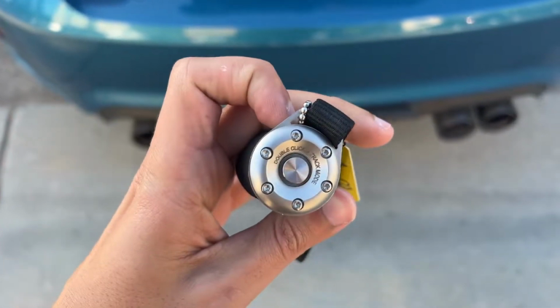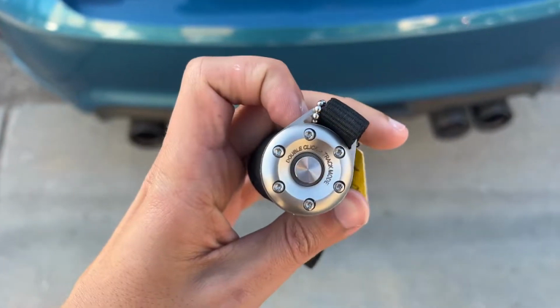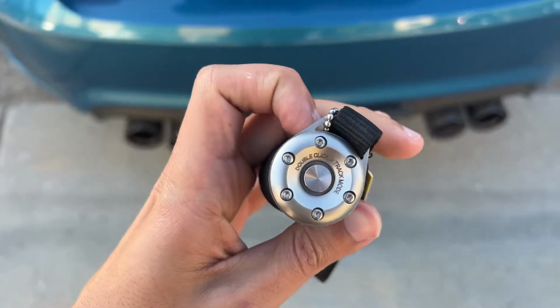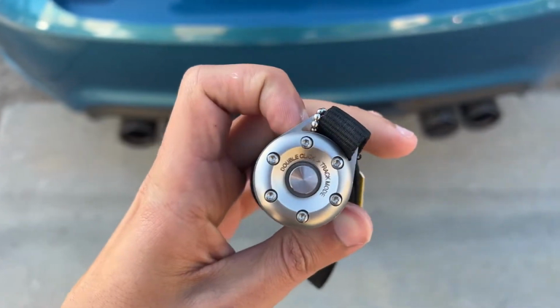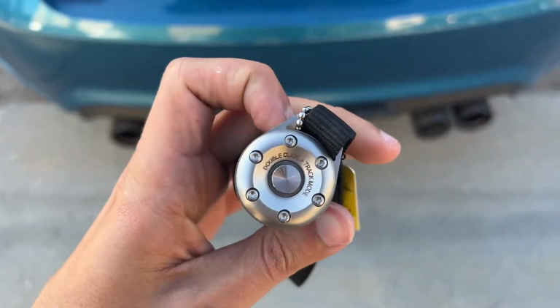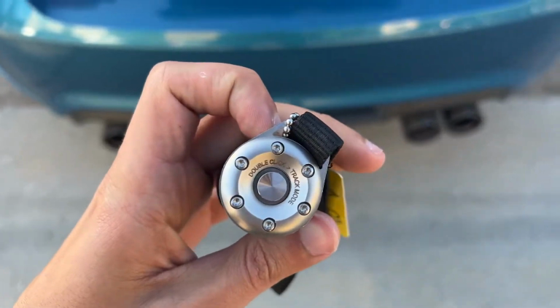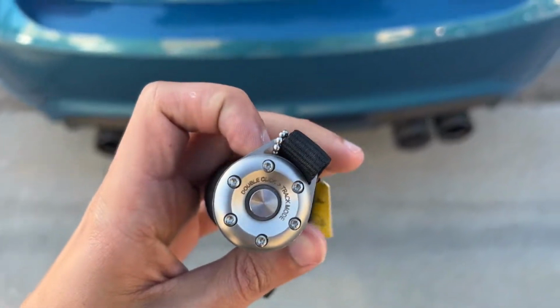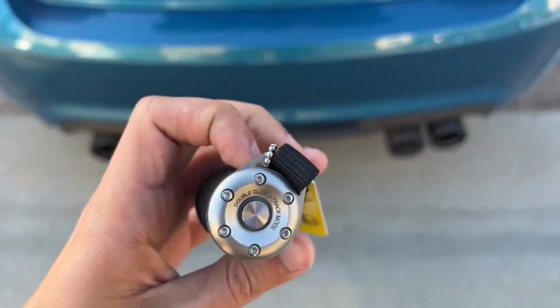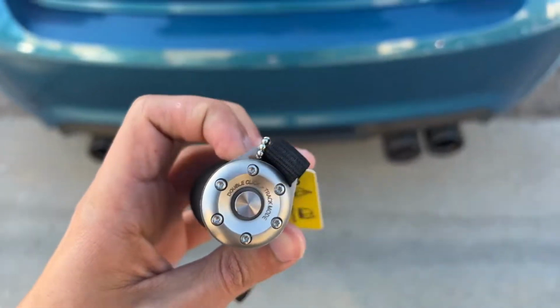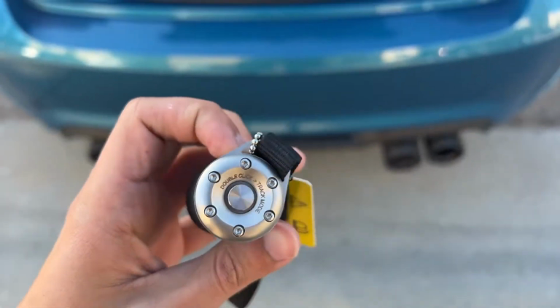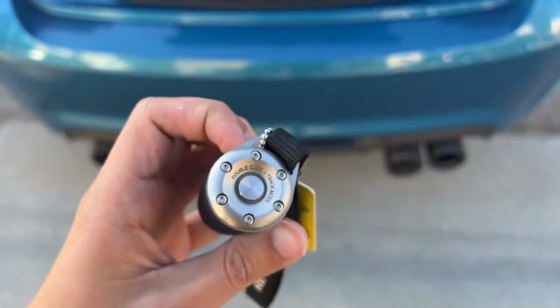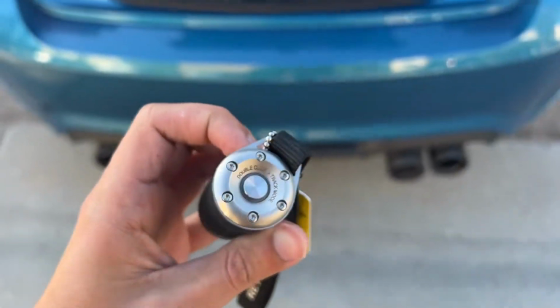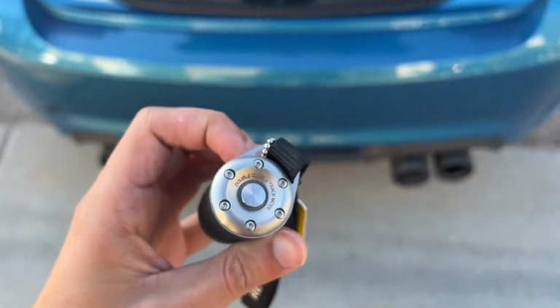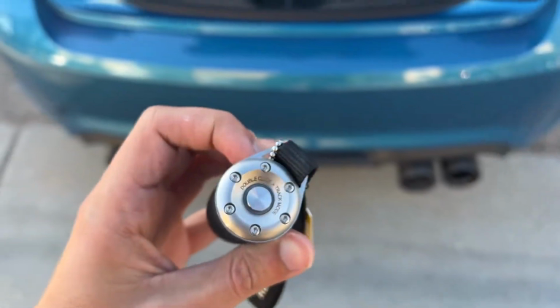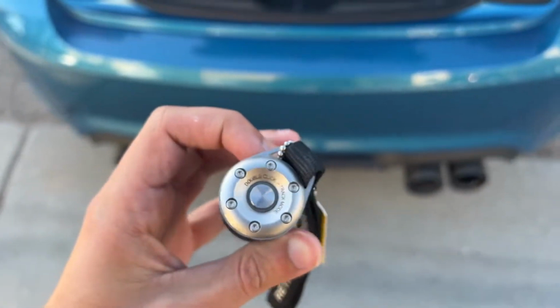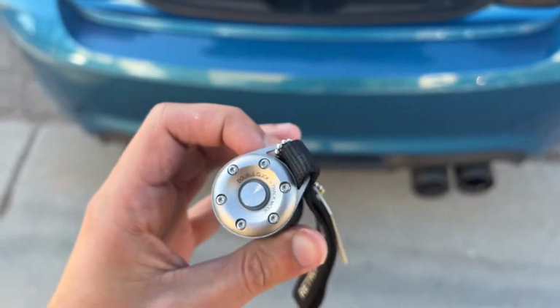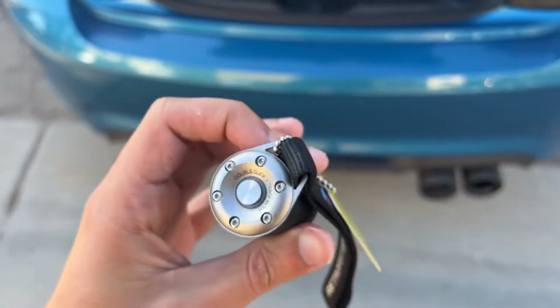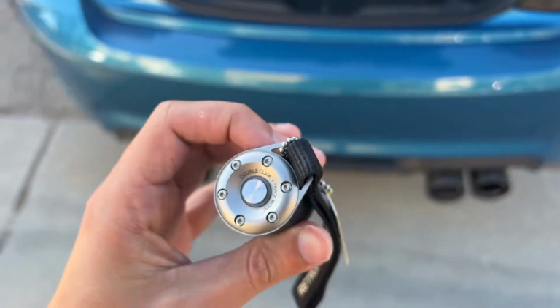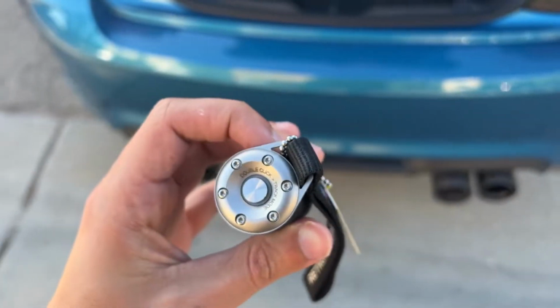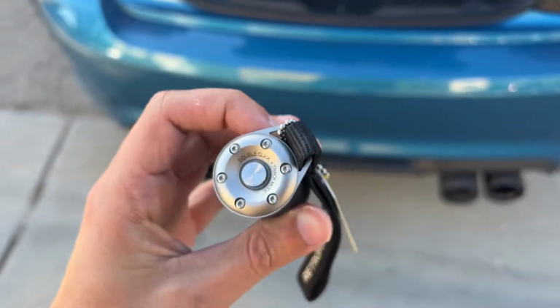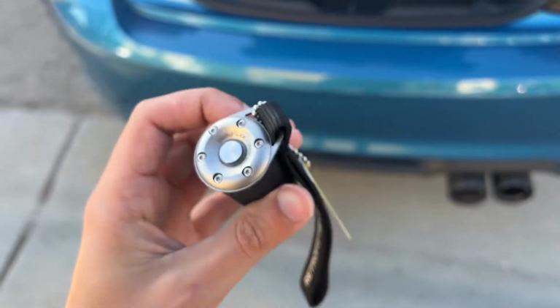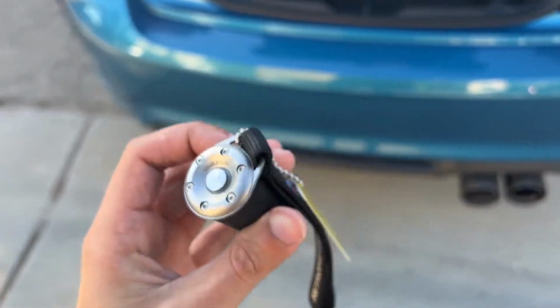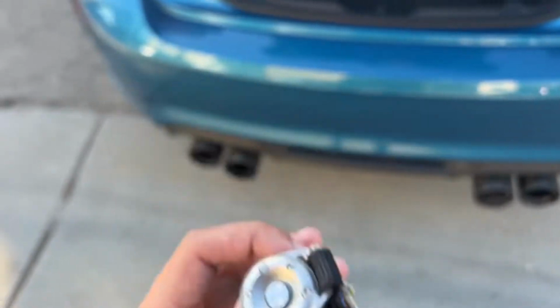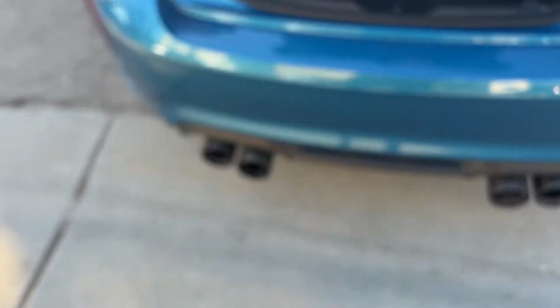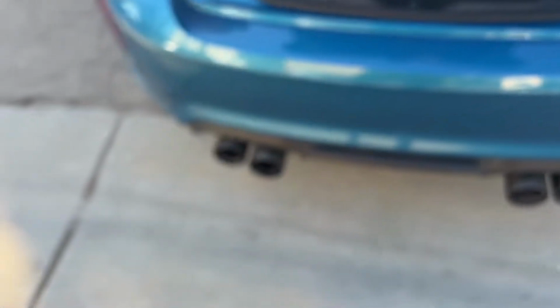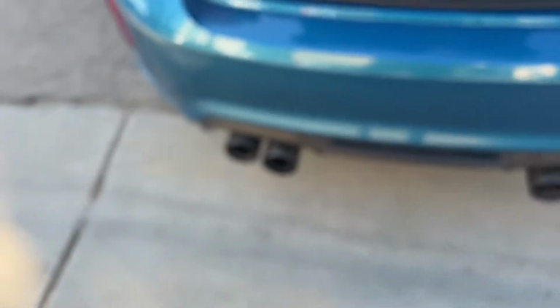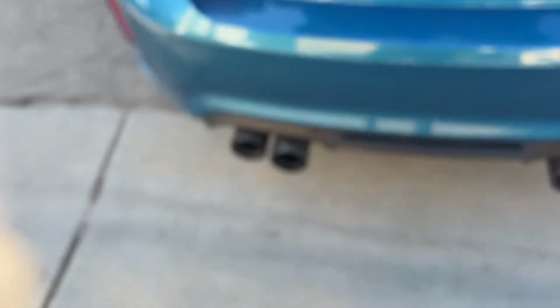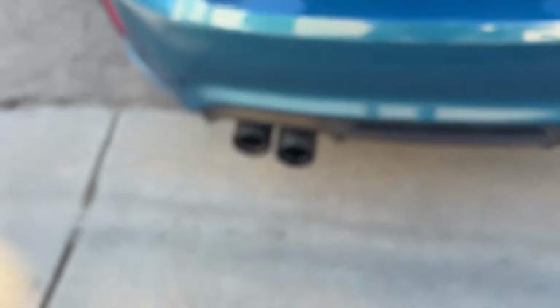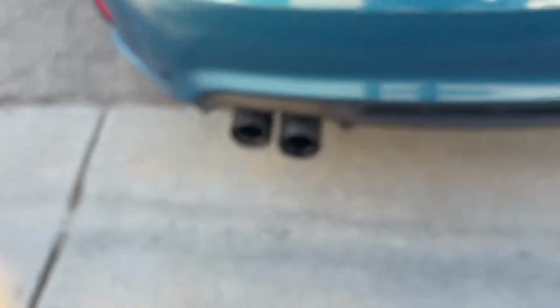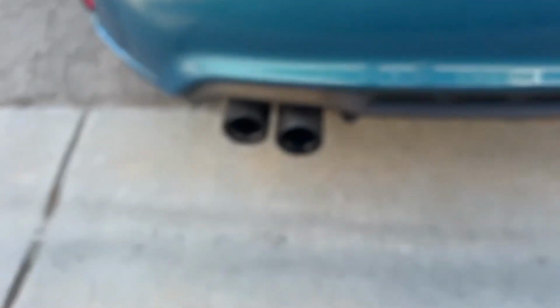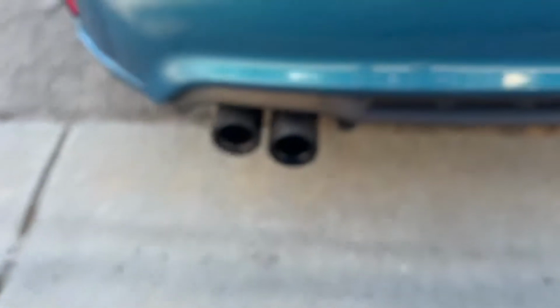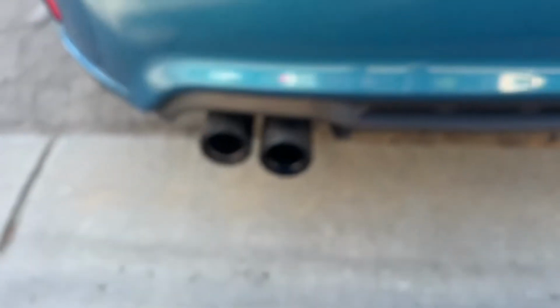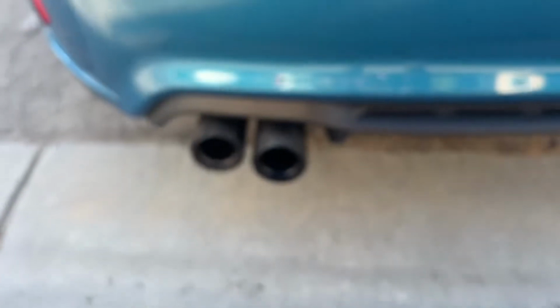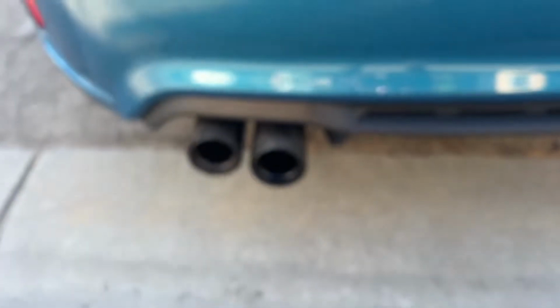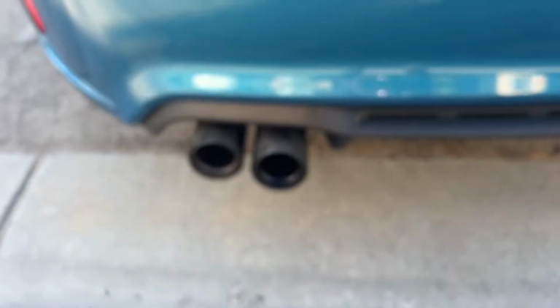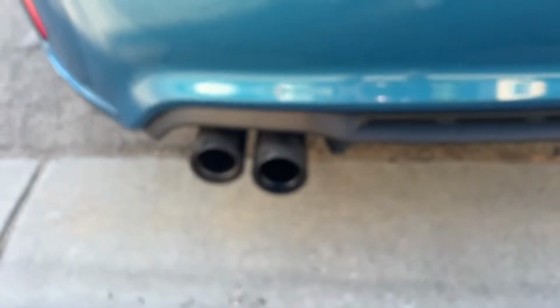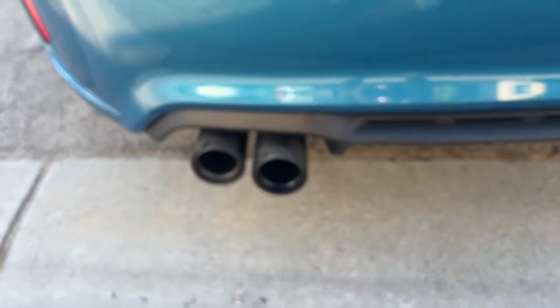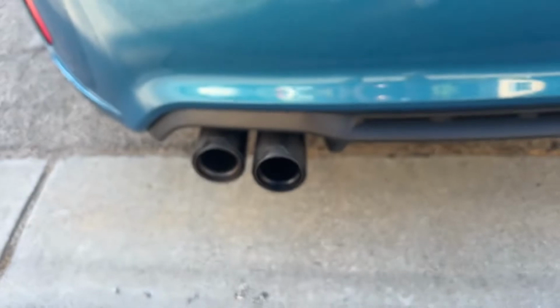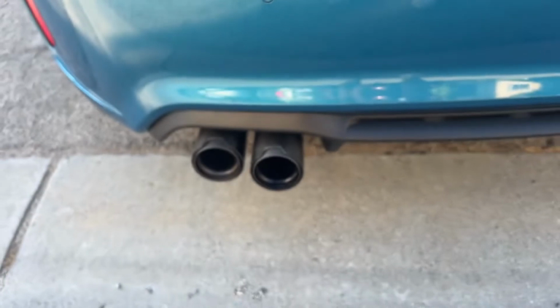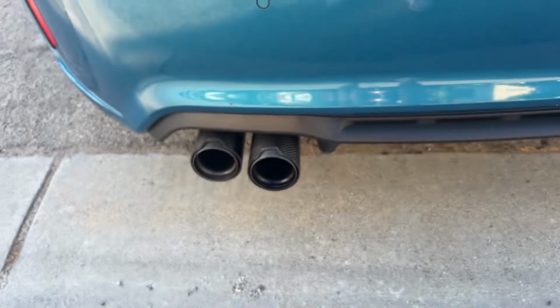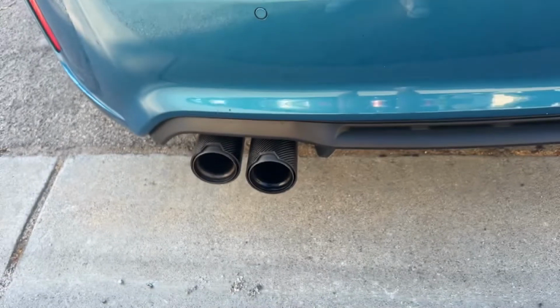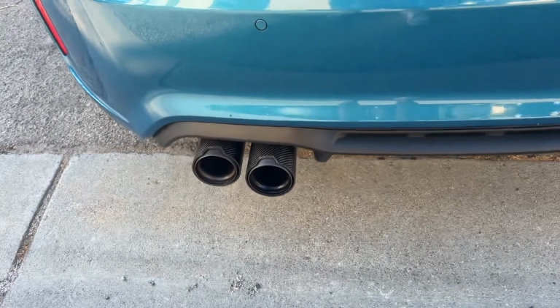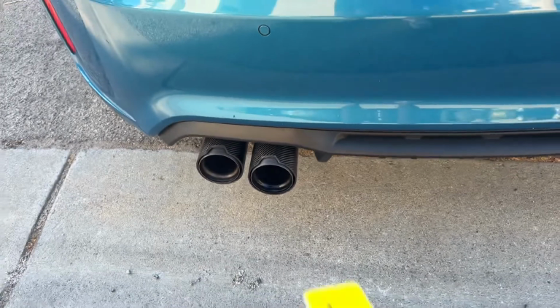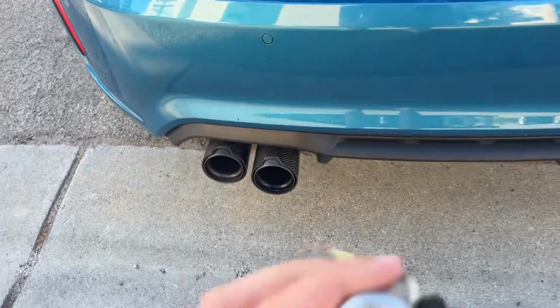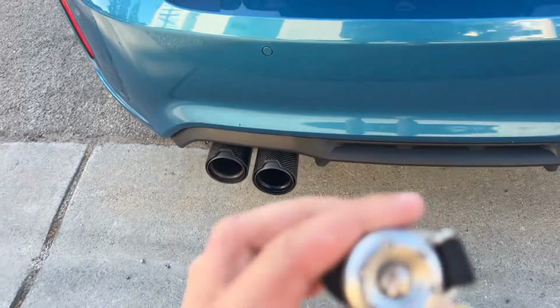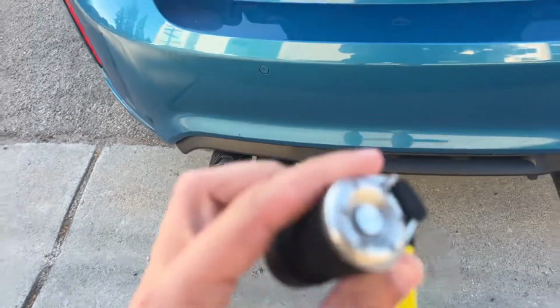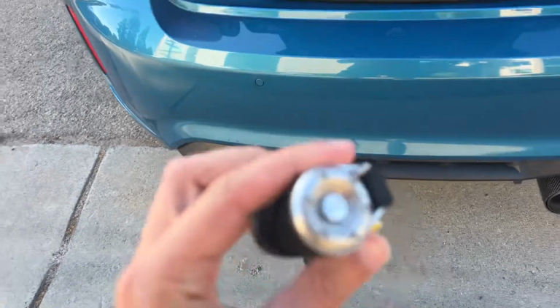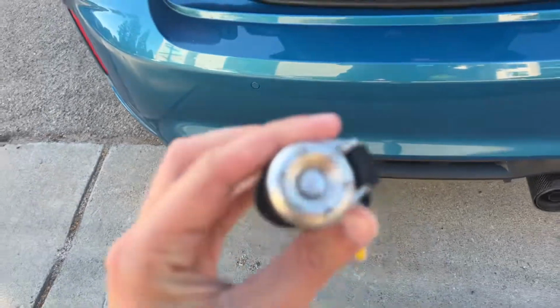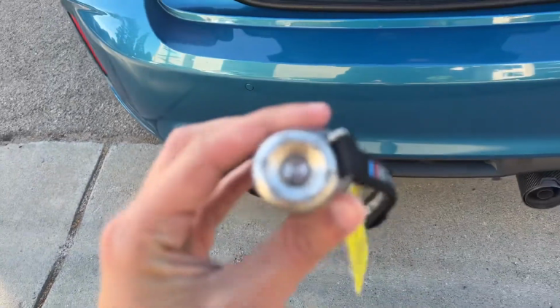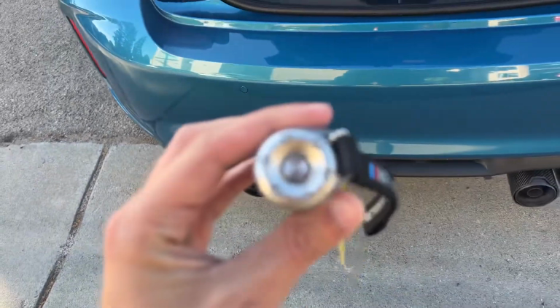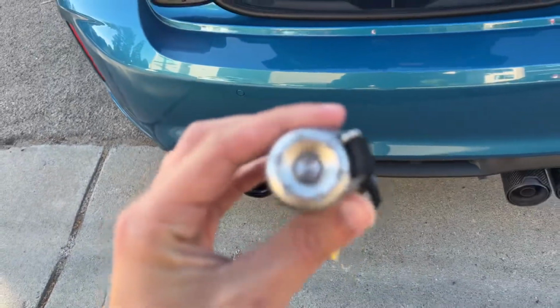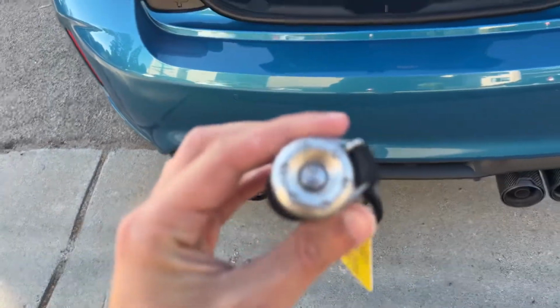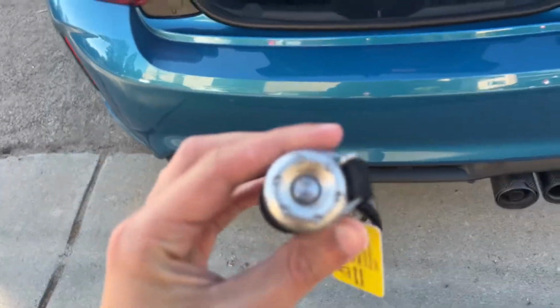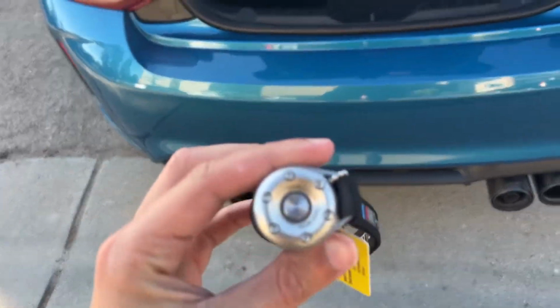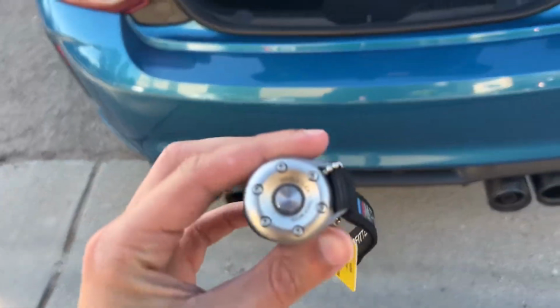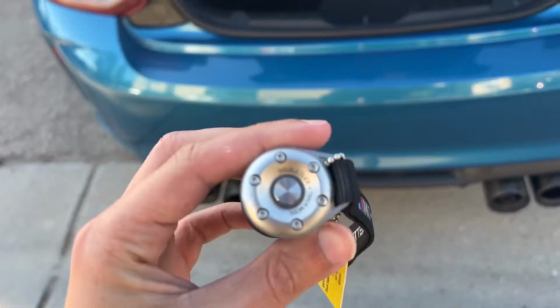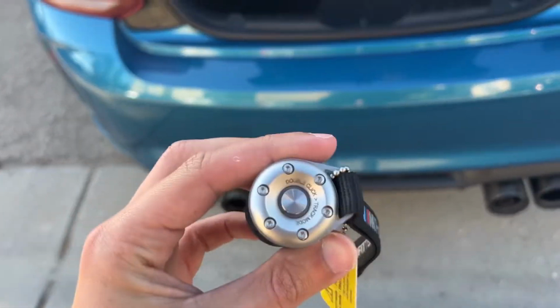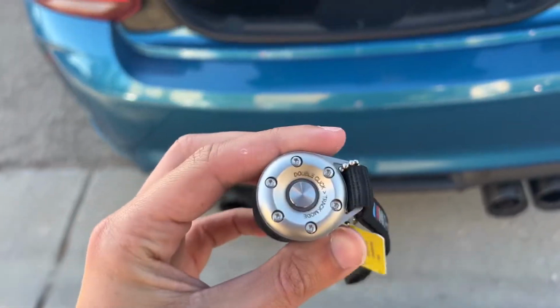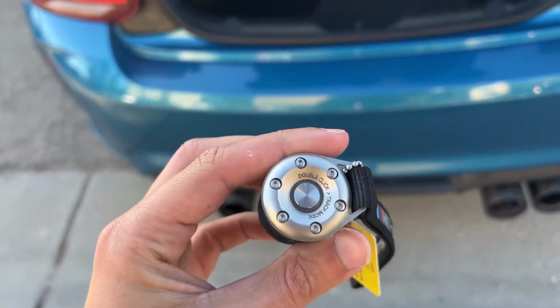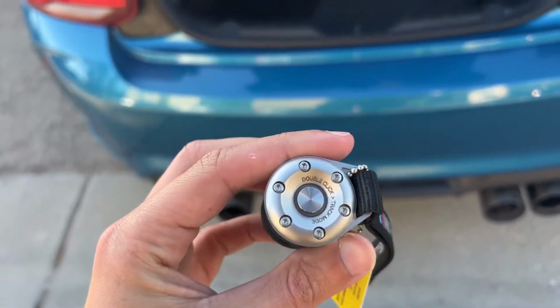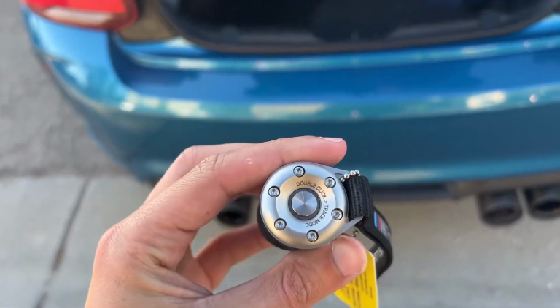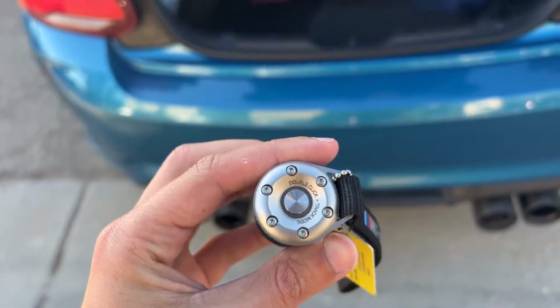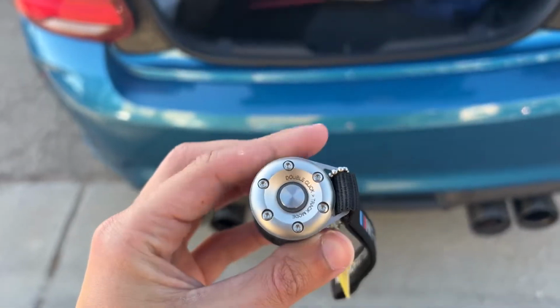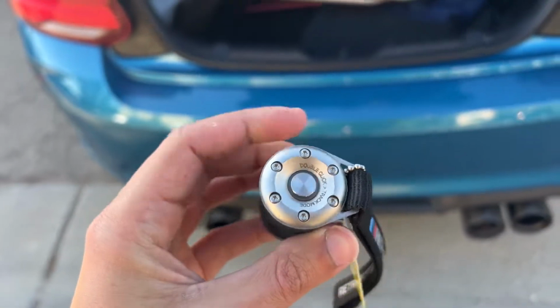If you have the M Performance exhaust for a BMW or Mini Cooper, I want to show you a couple things to check if your remote stops working.